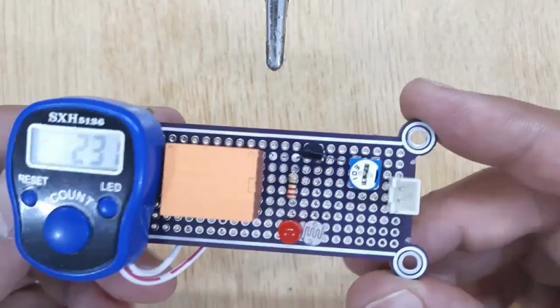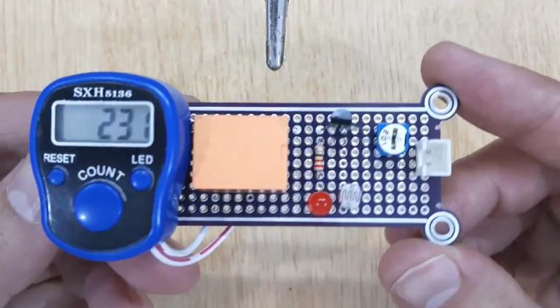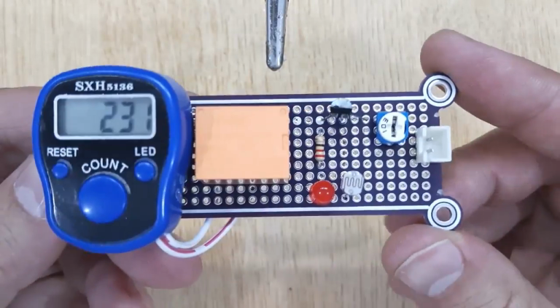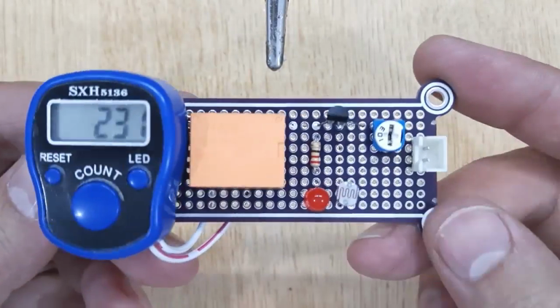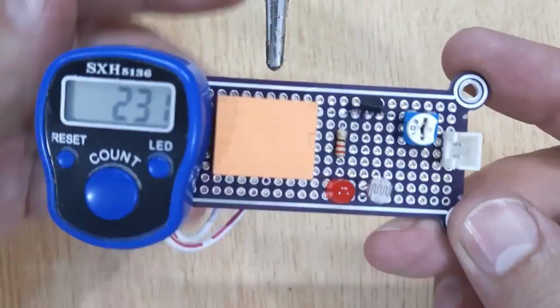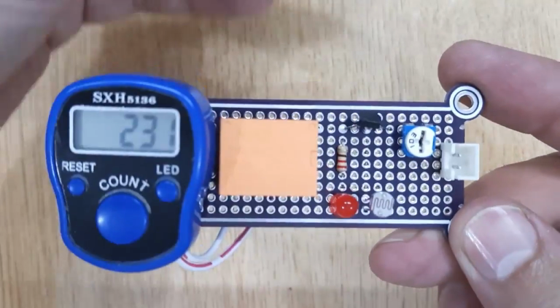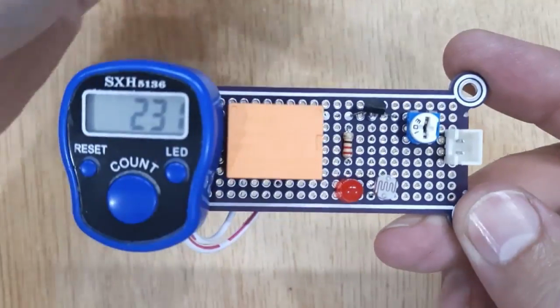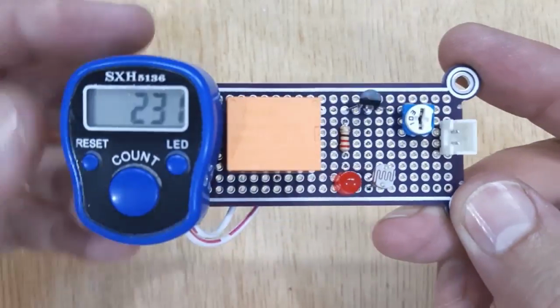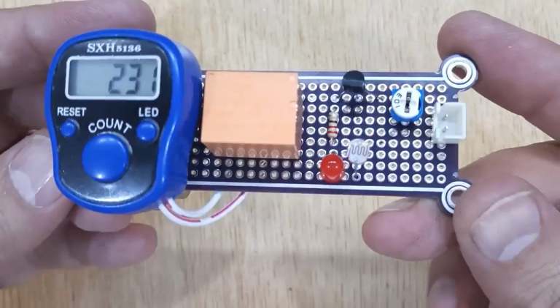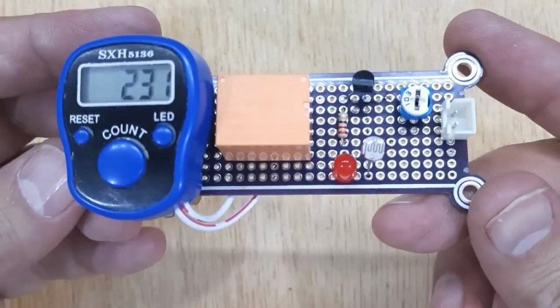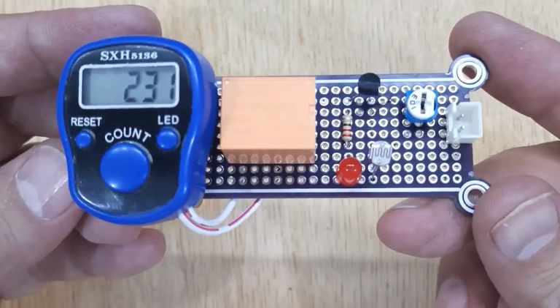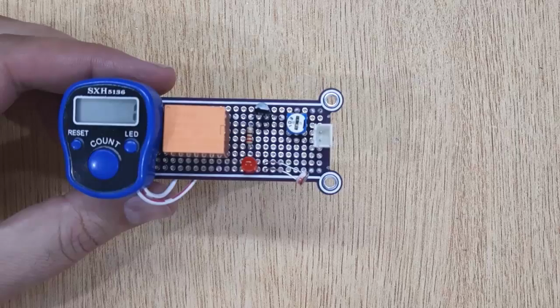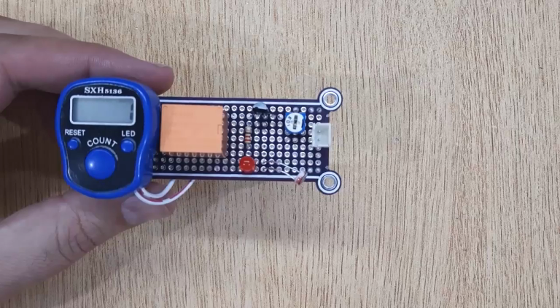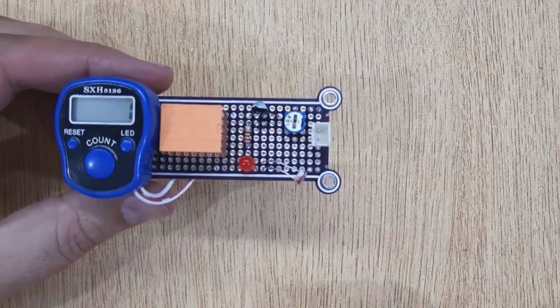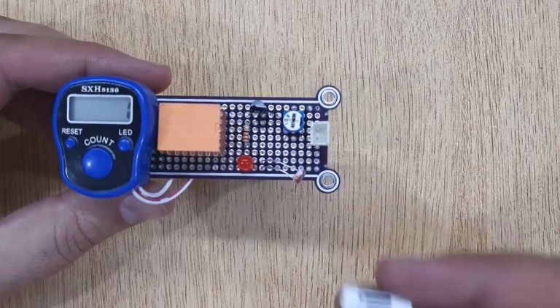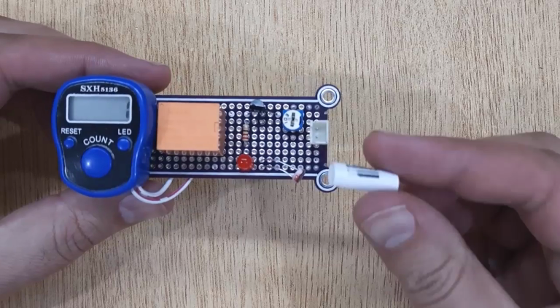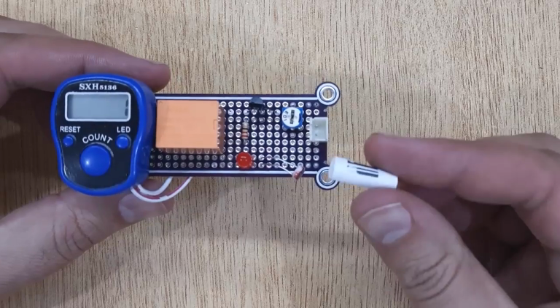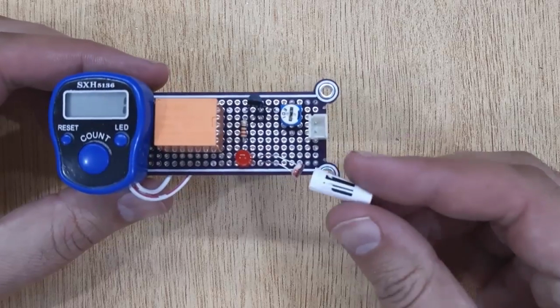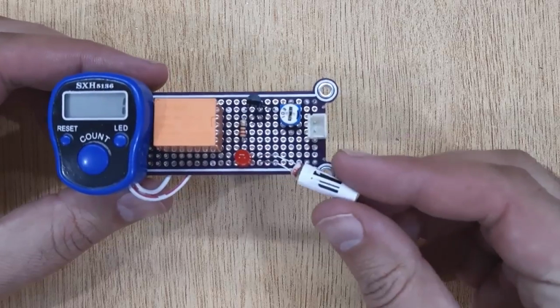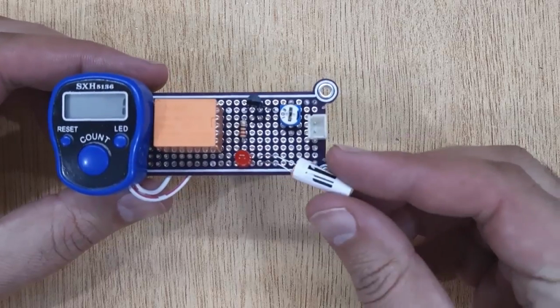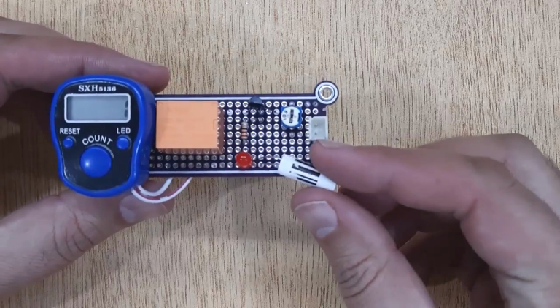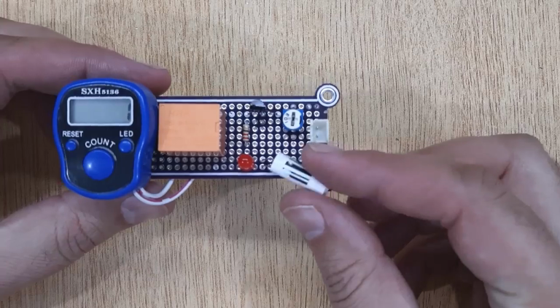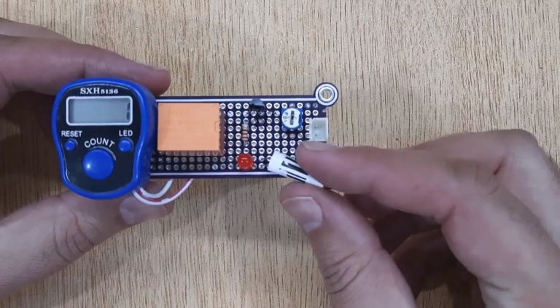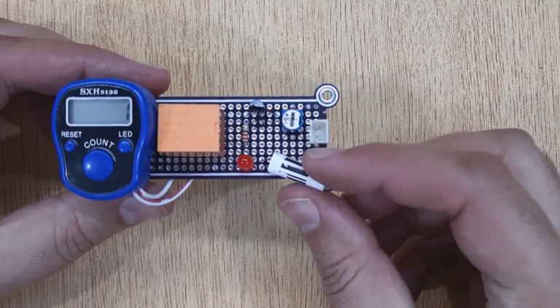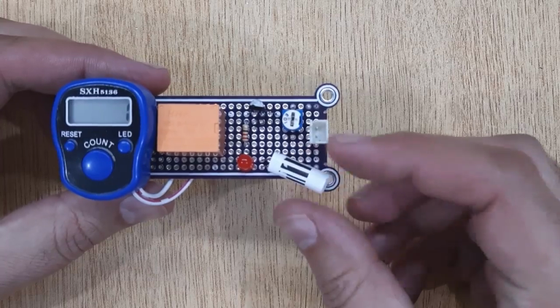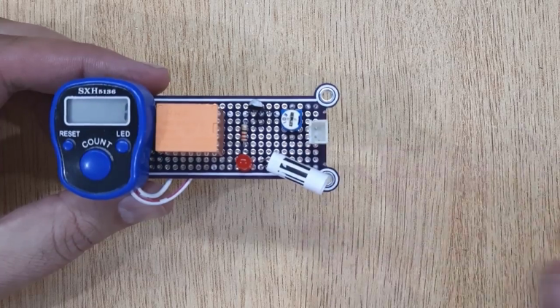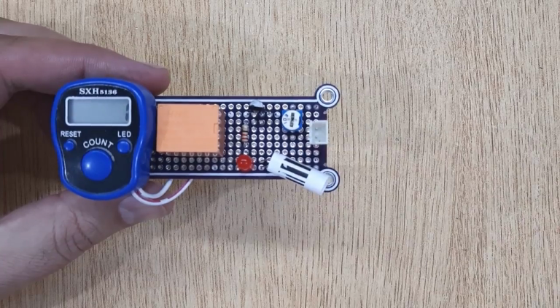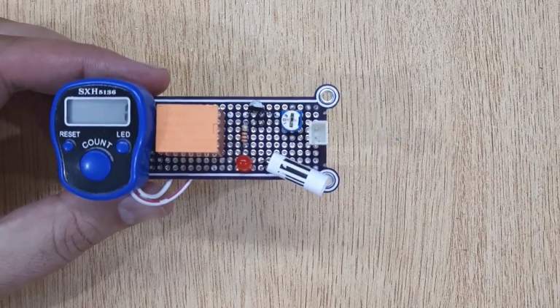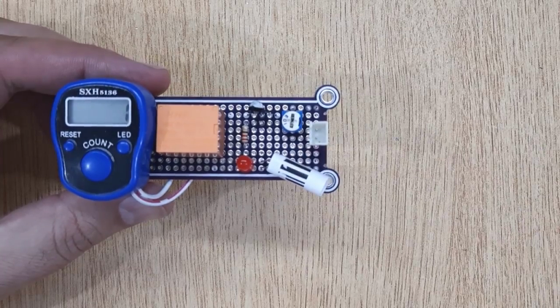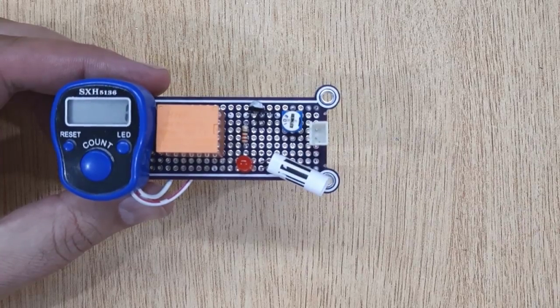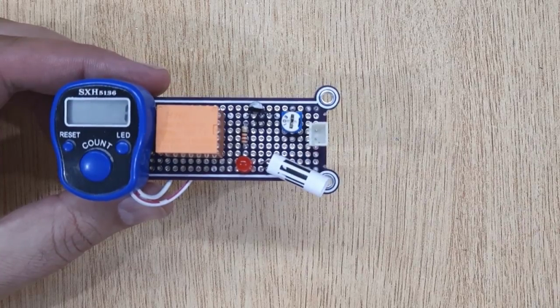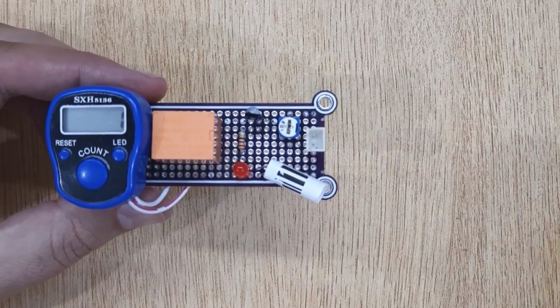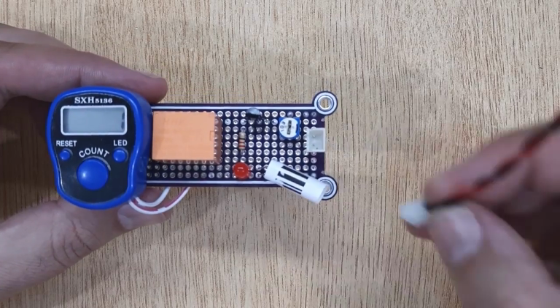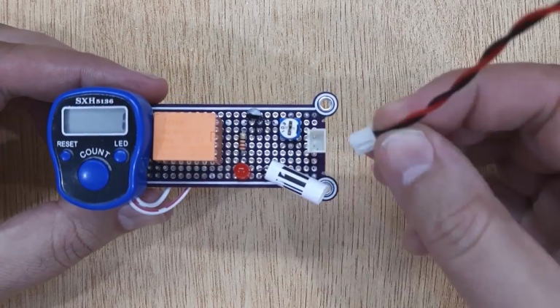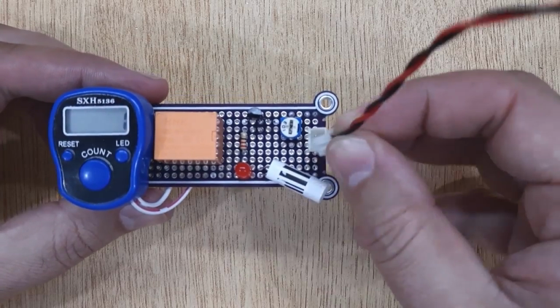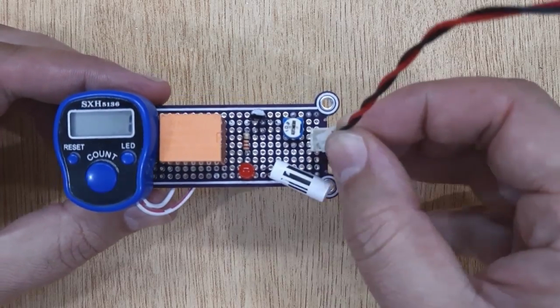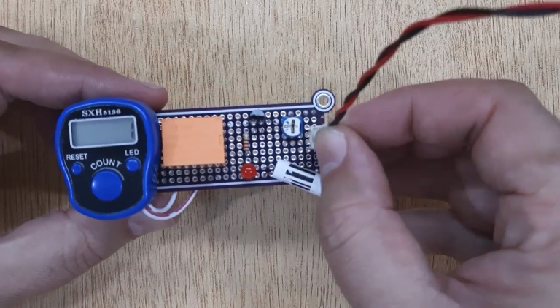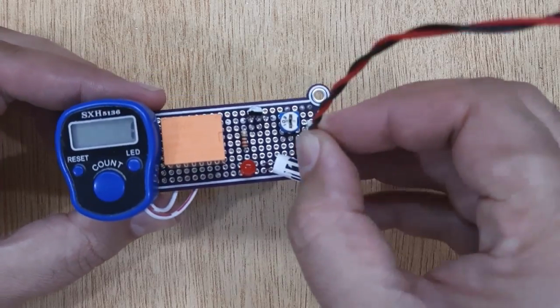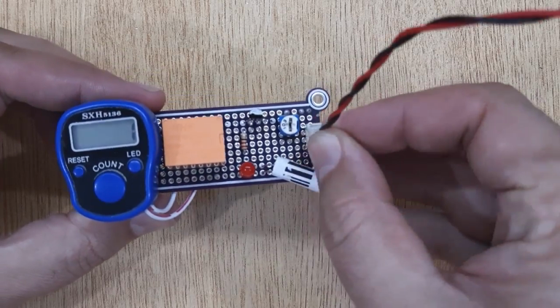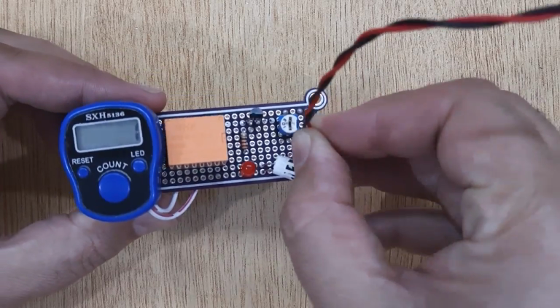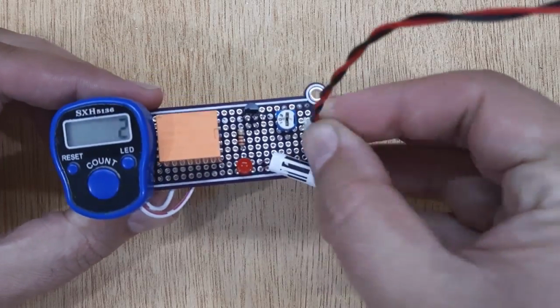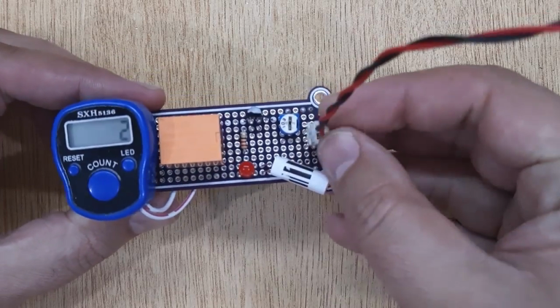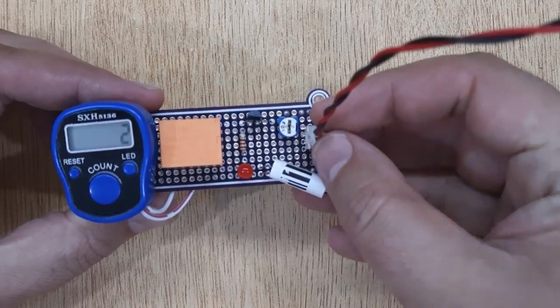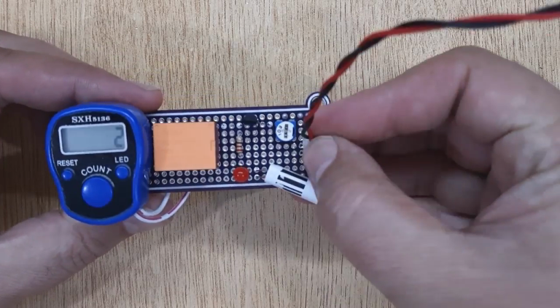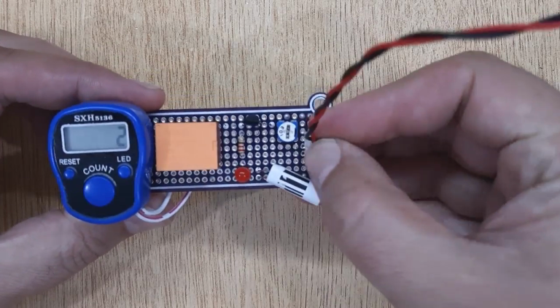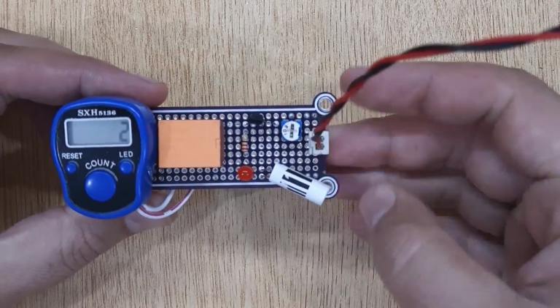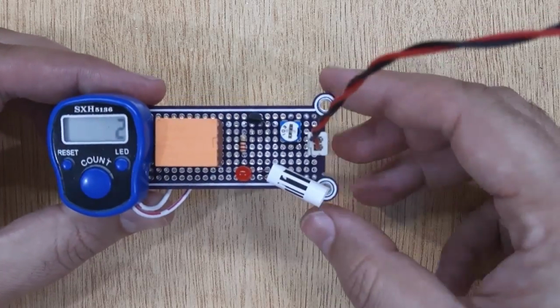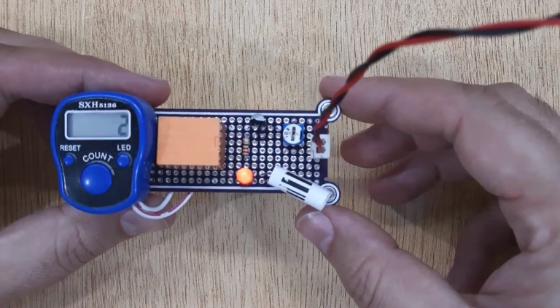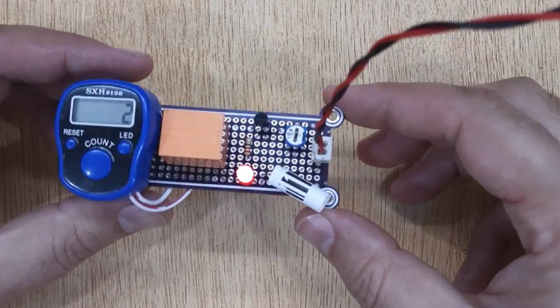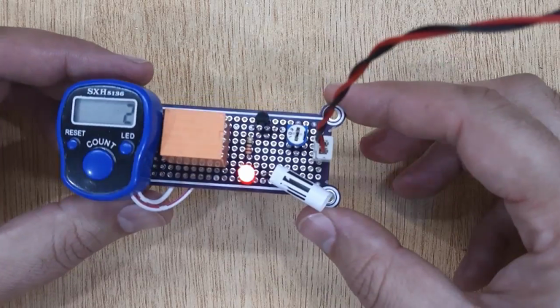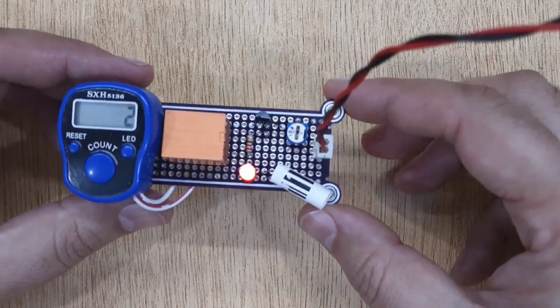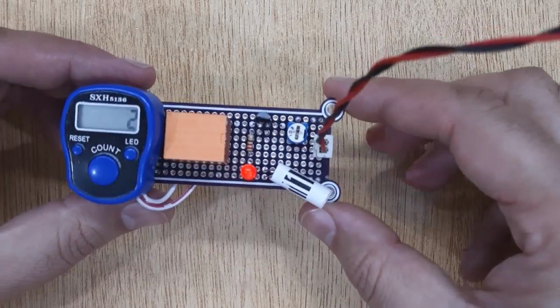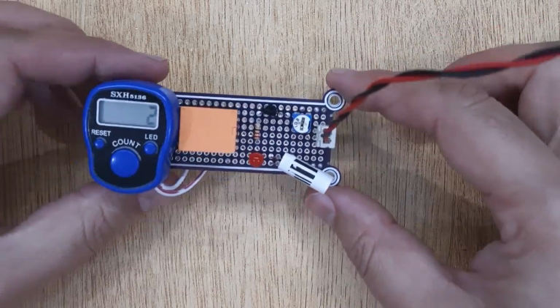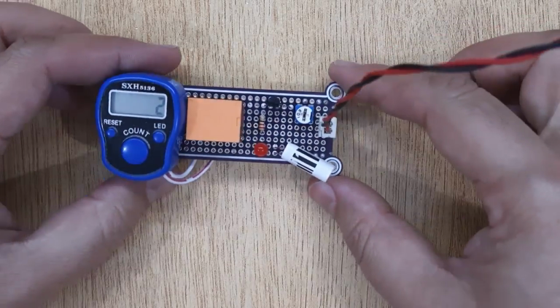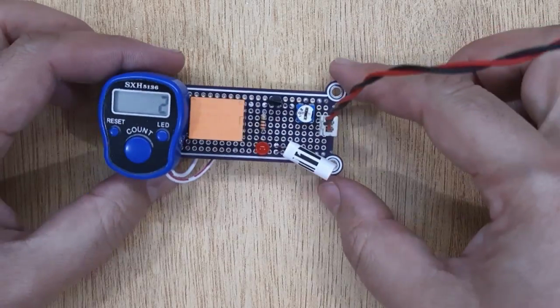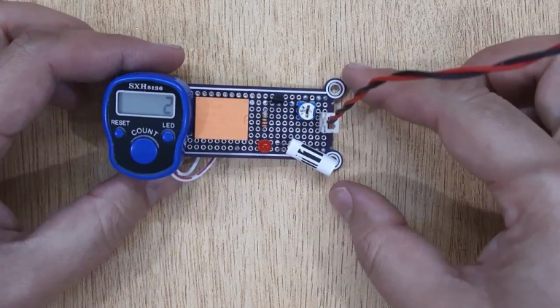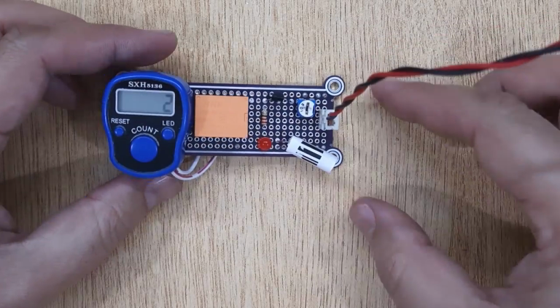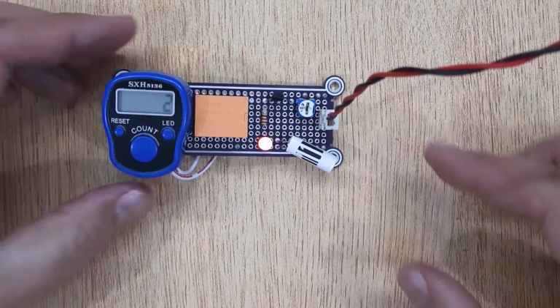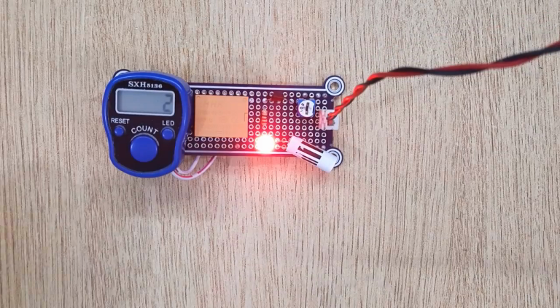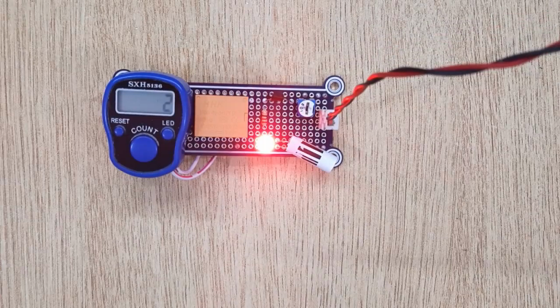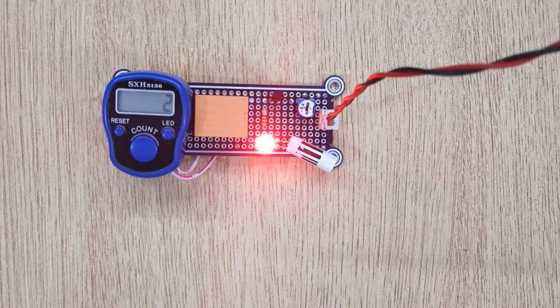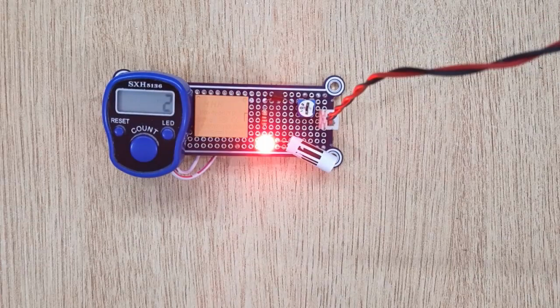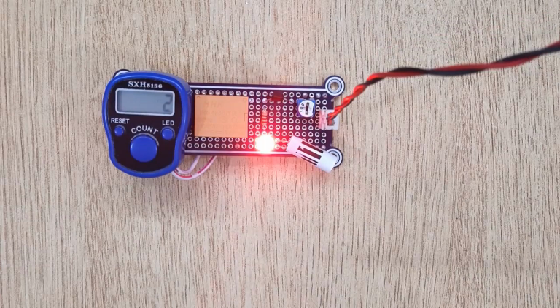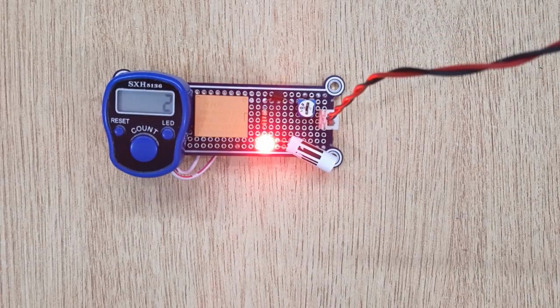Now your digital object counter is ready. Let's test it by supplying 12 volt DC power.